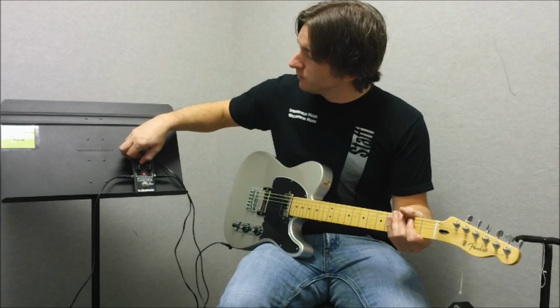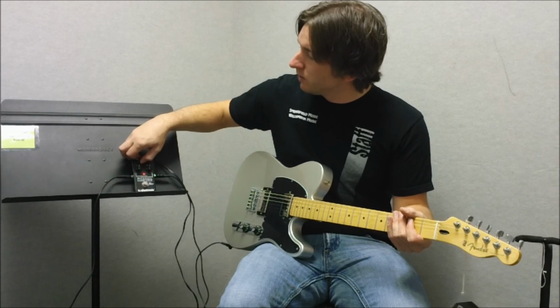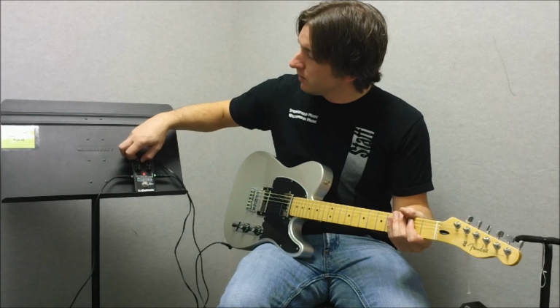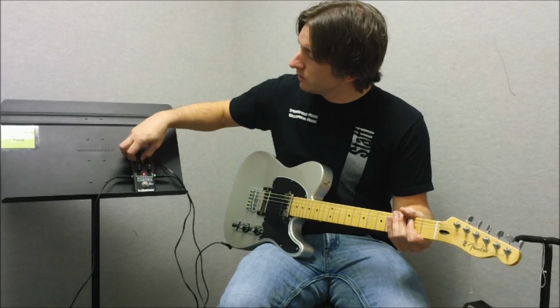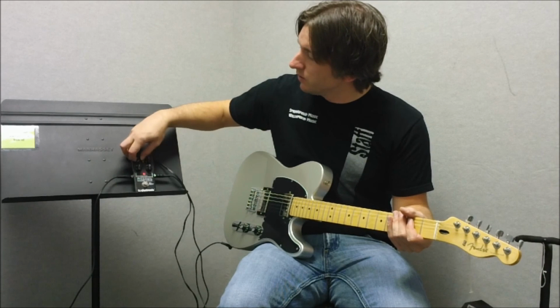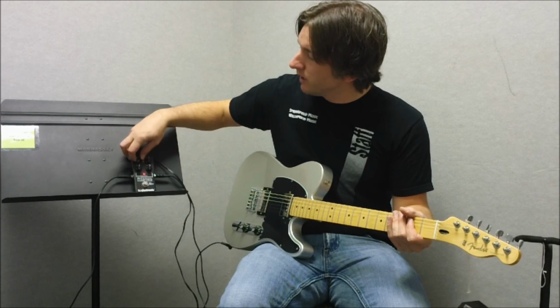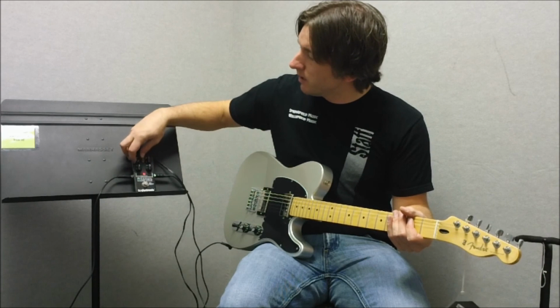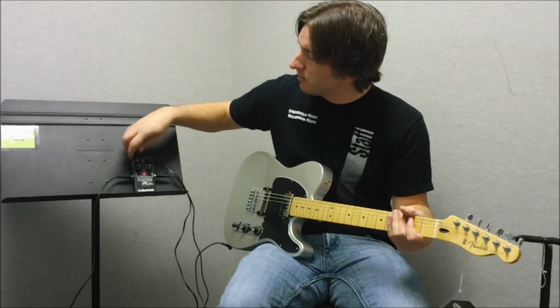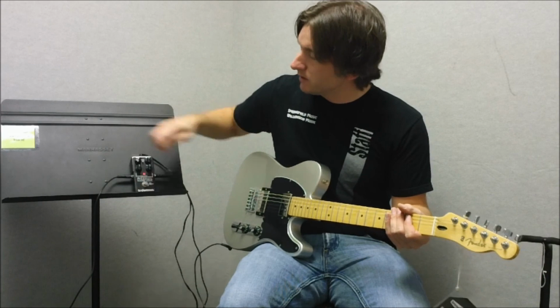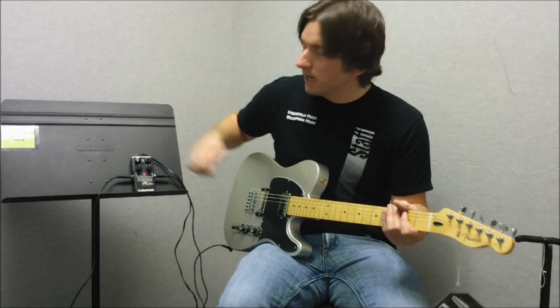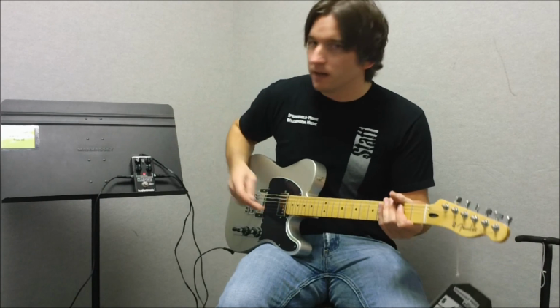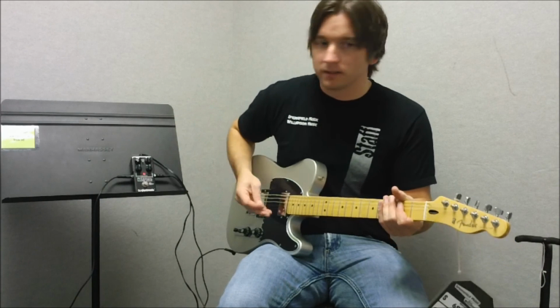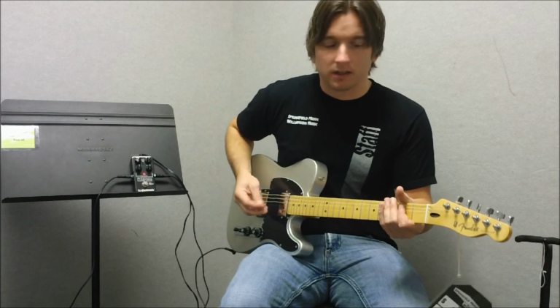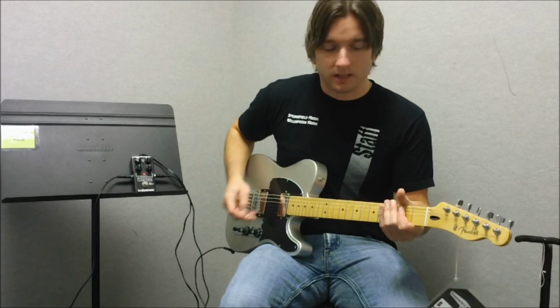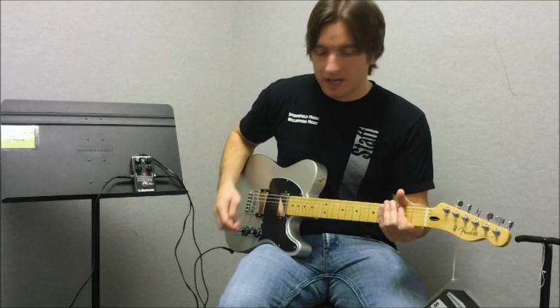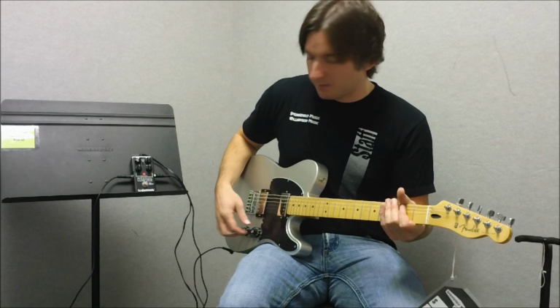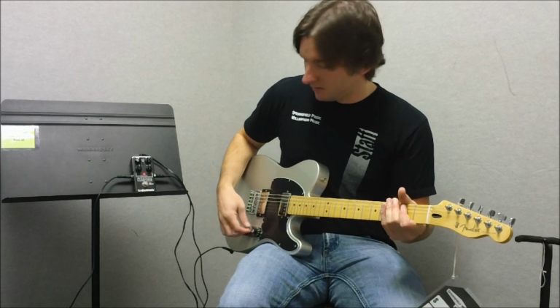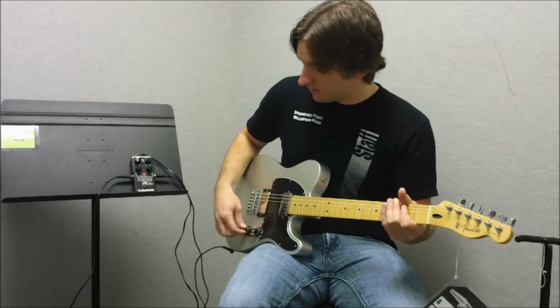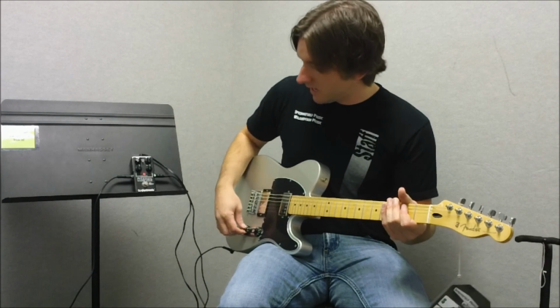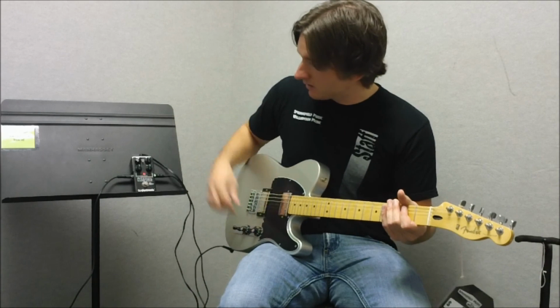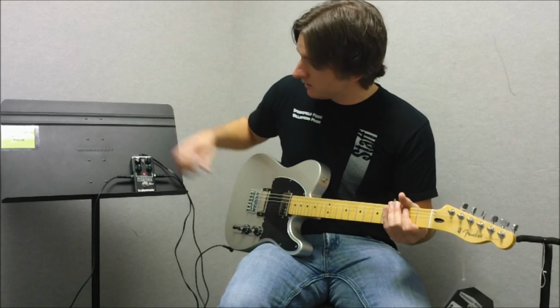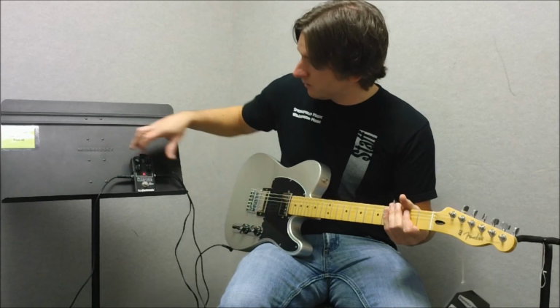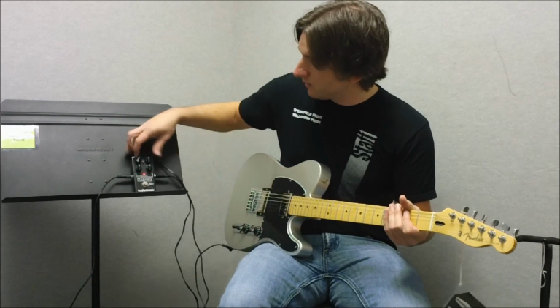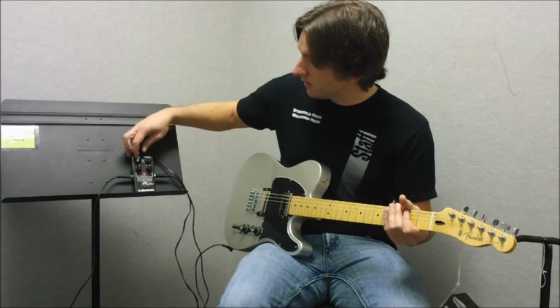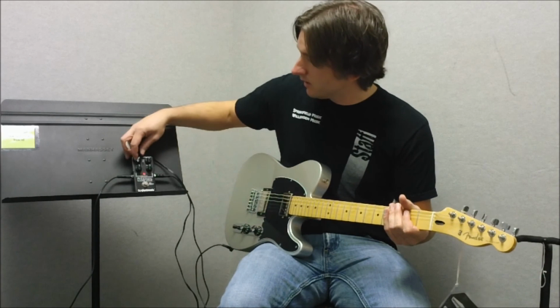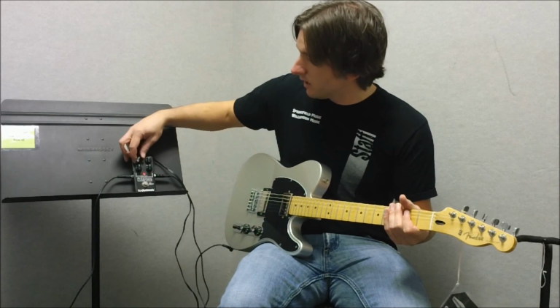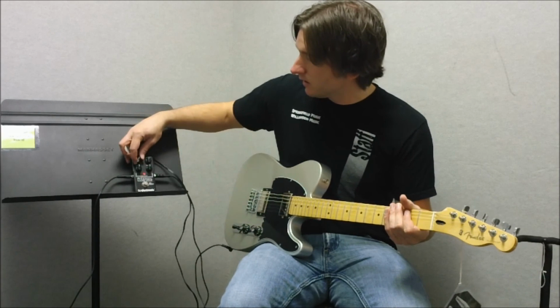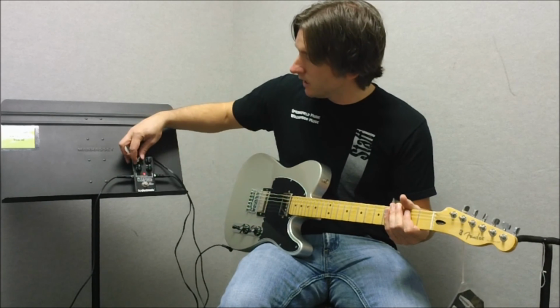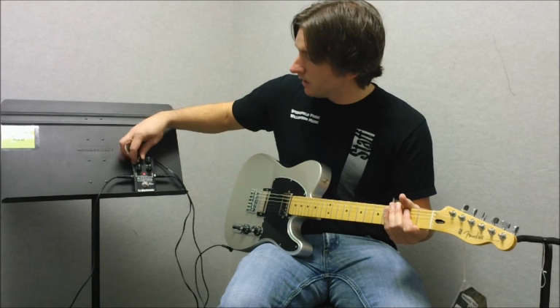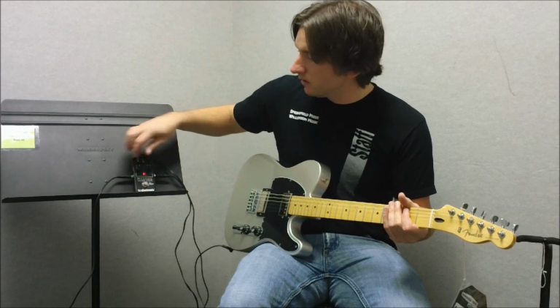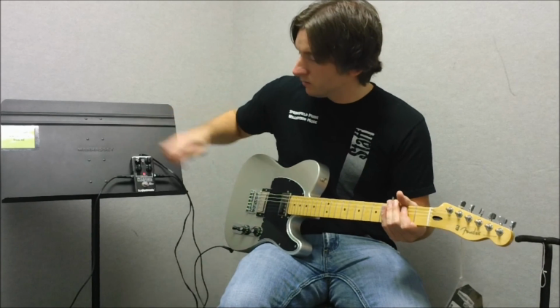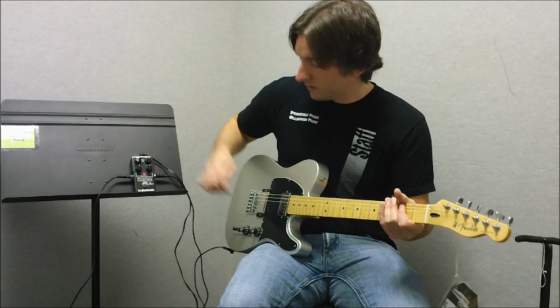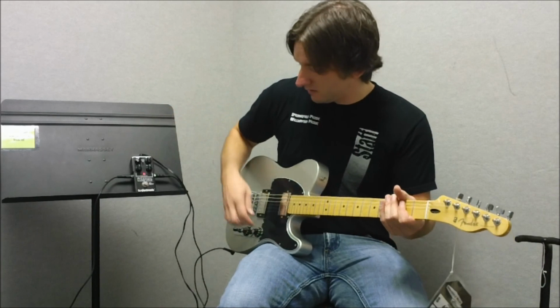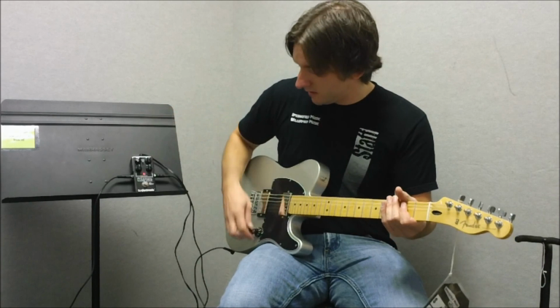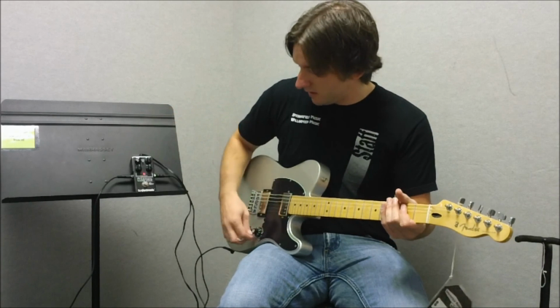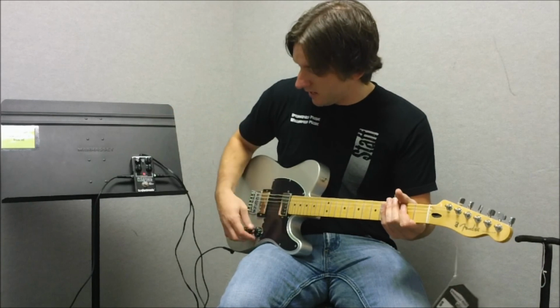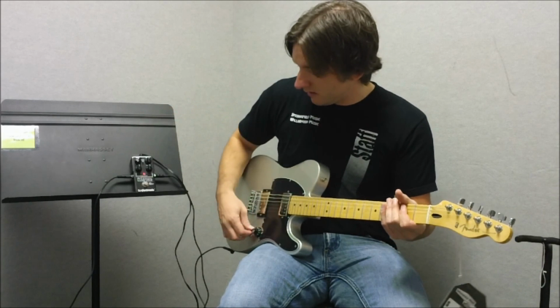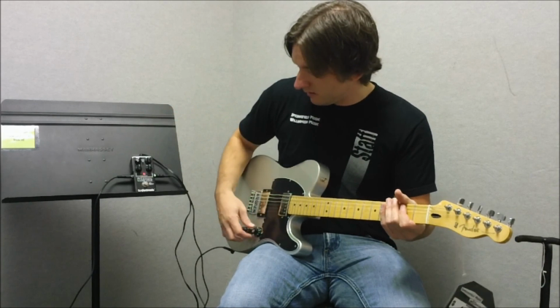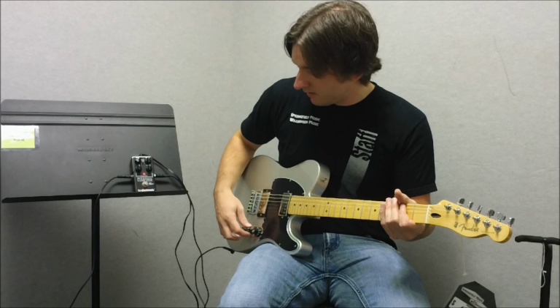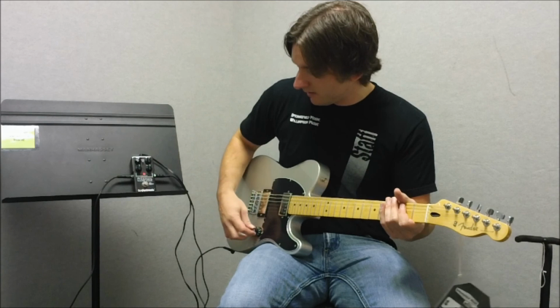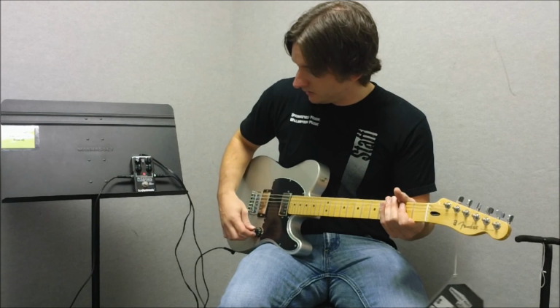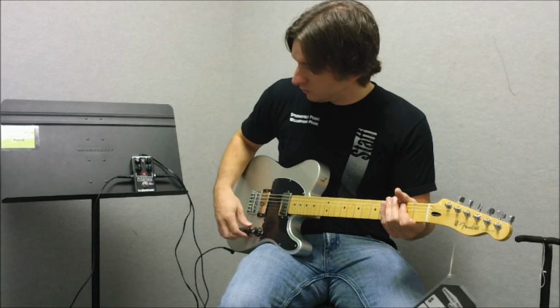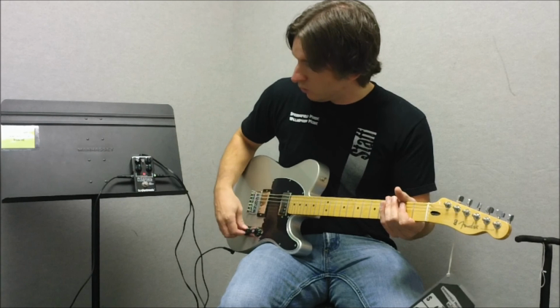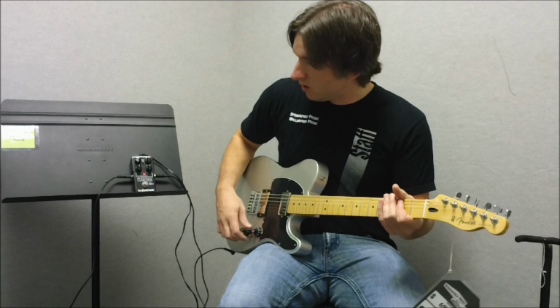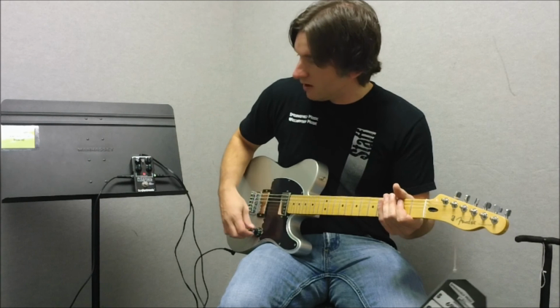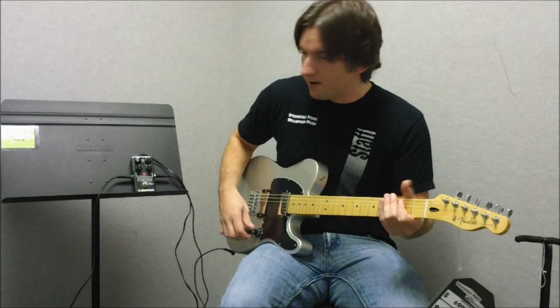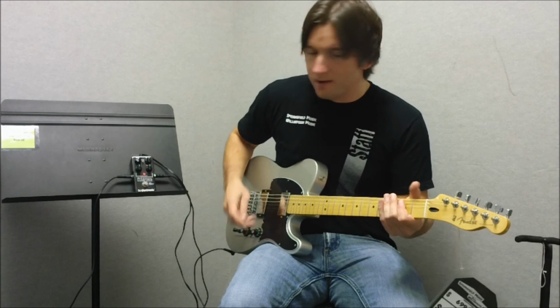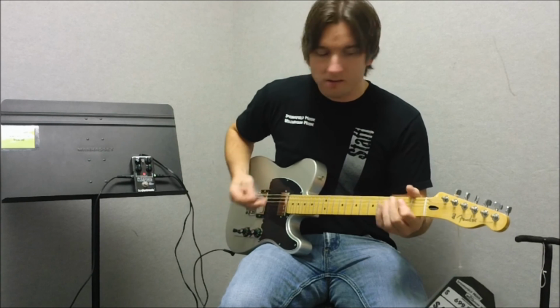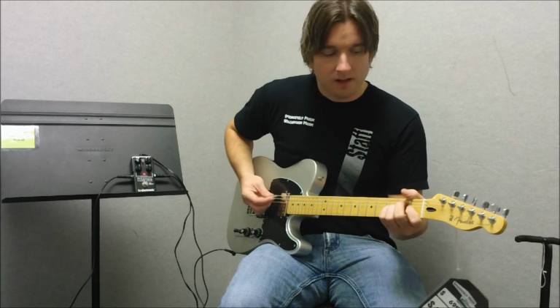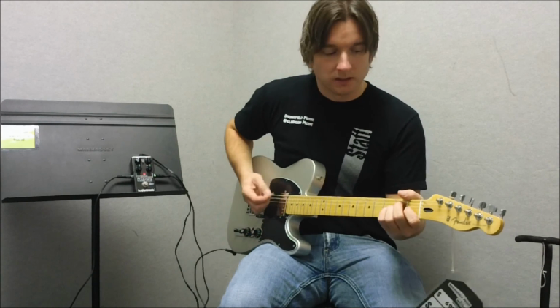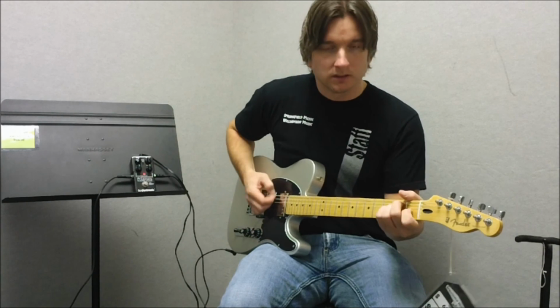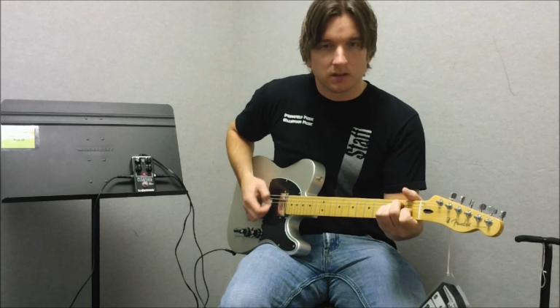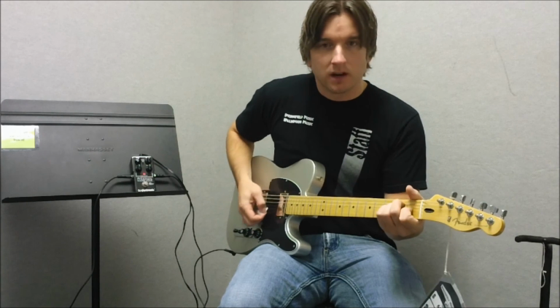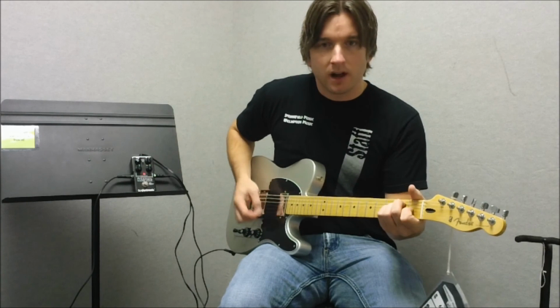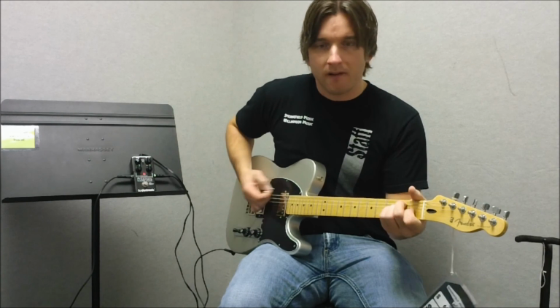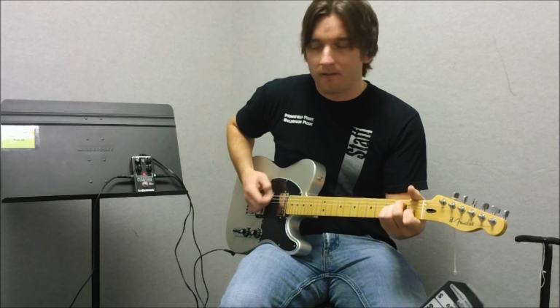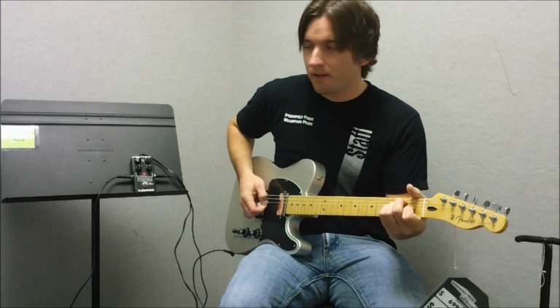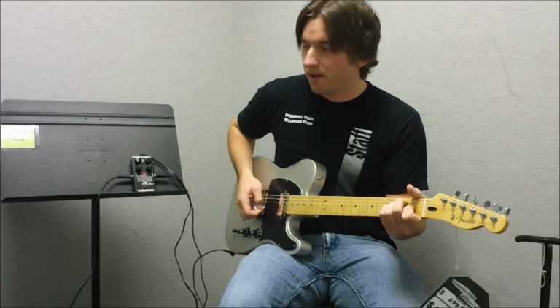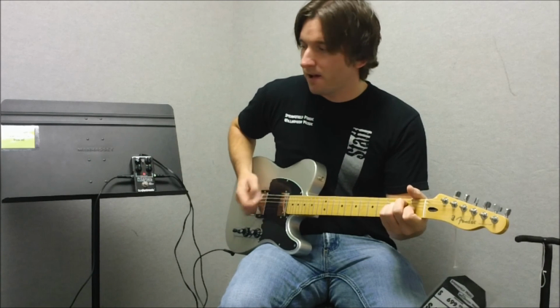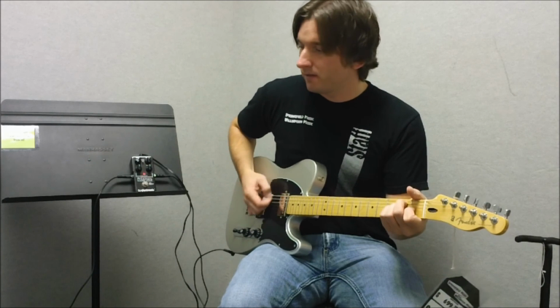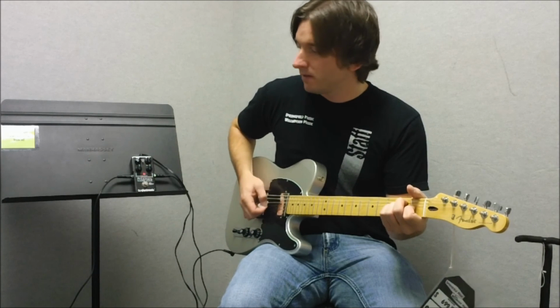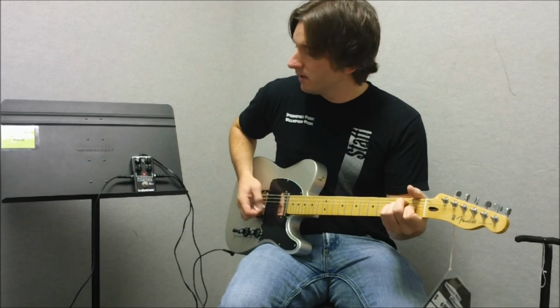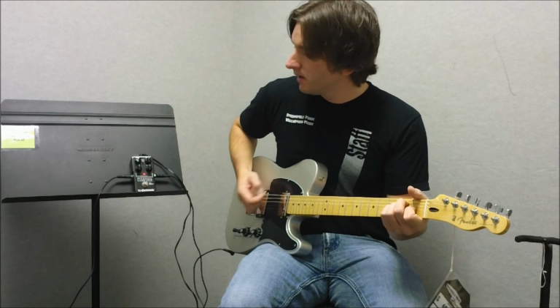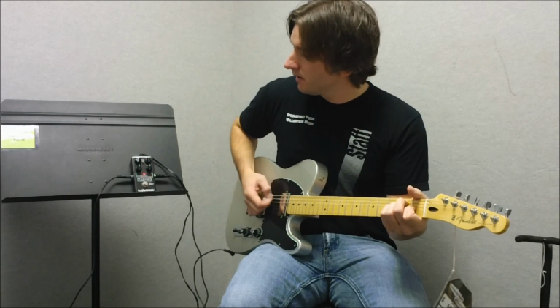I'm going to go ahead and show you how much gain is on tap. This is actually with the gain all the way set down to one.